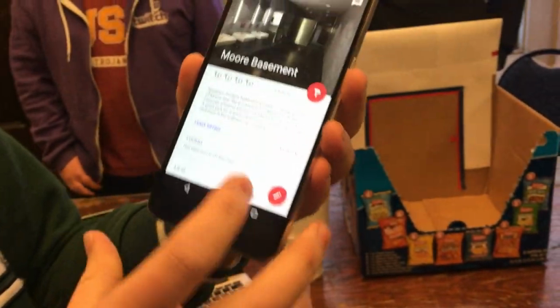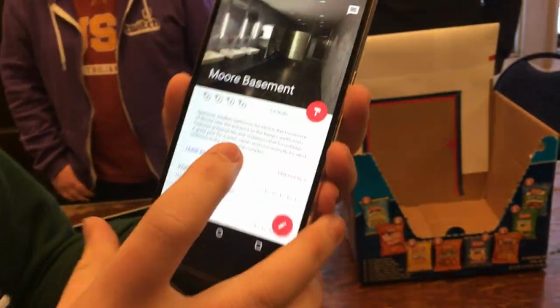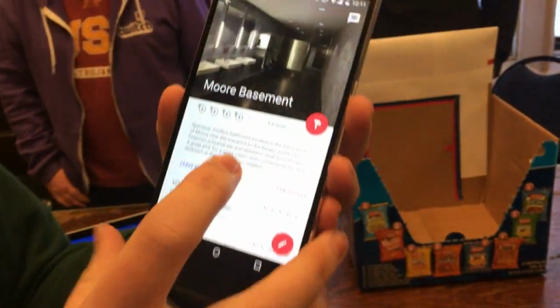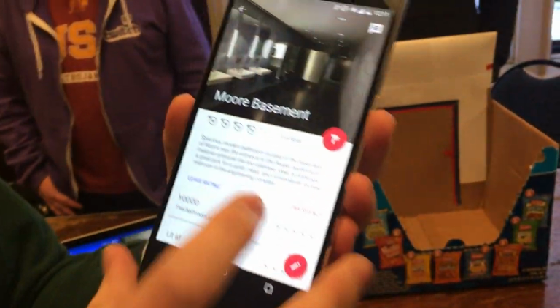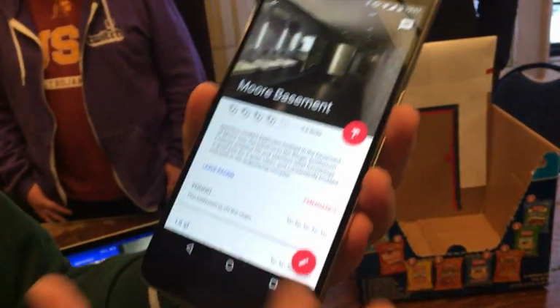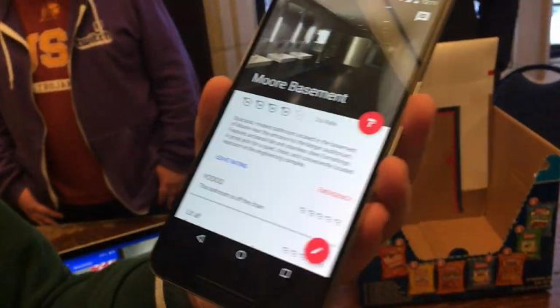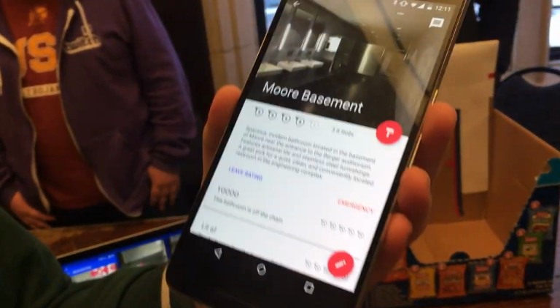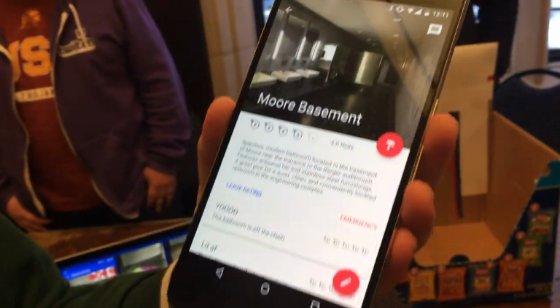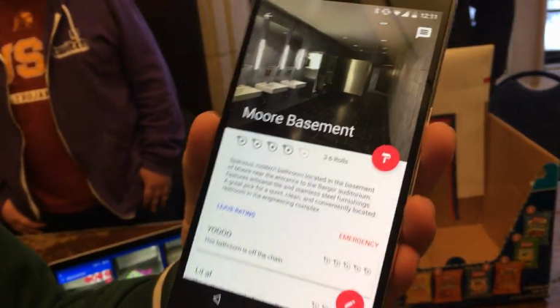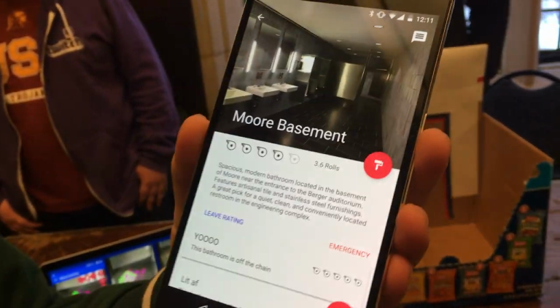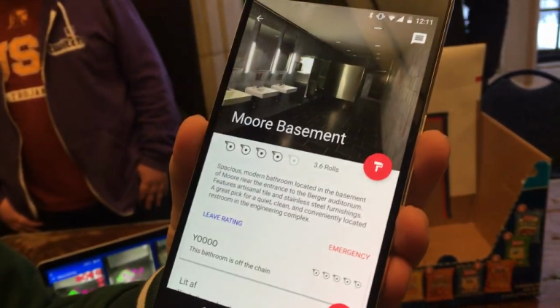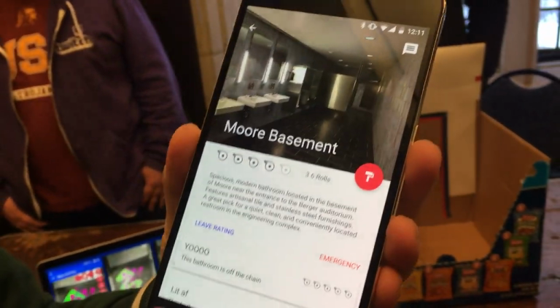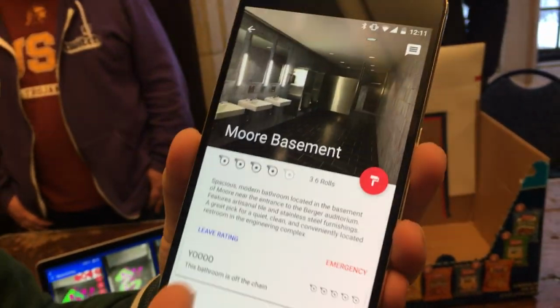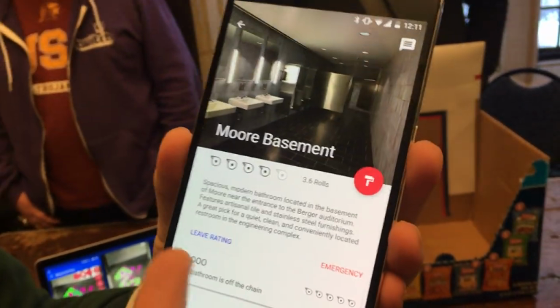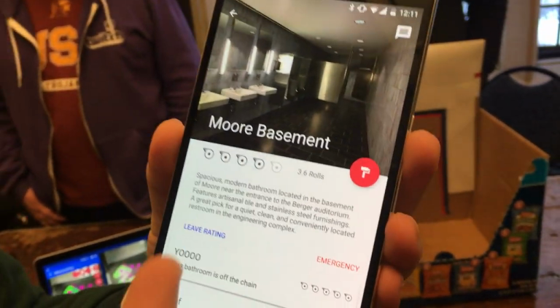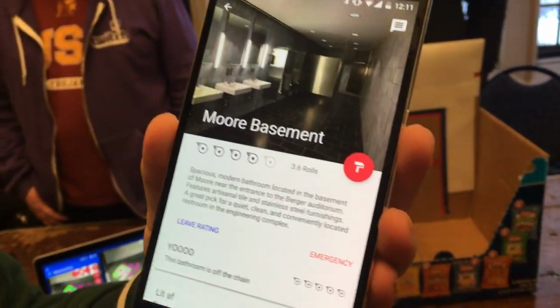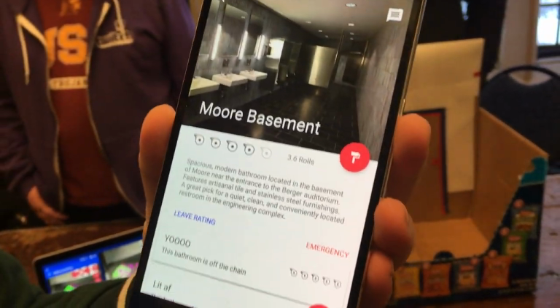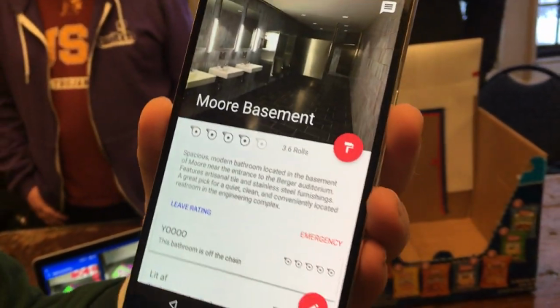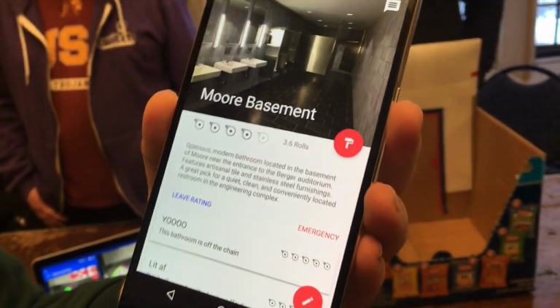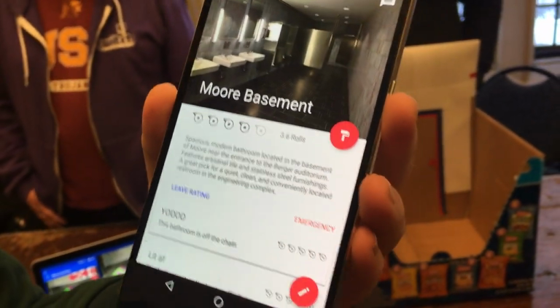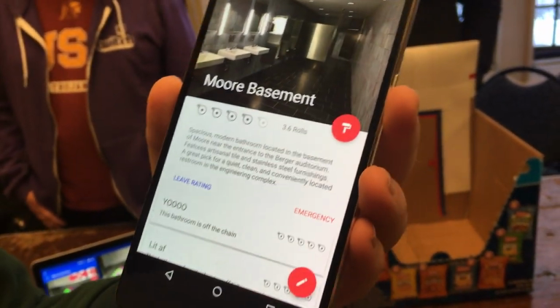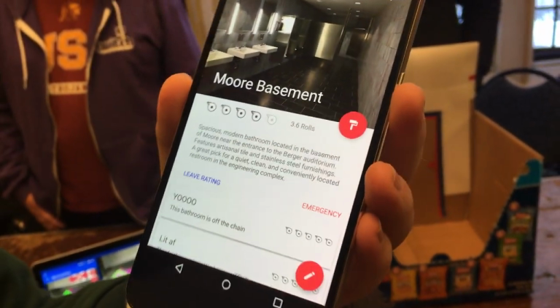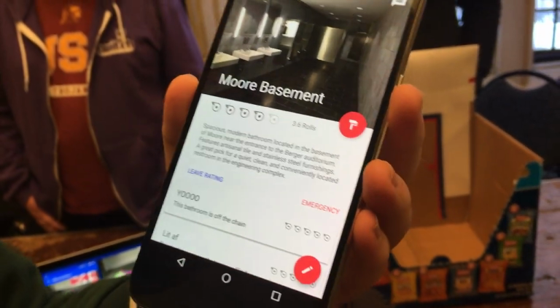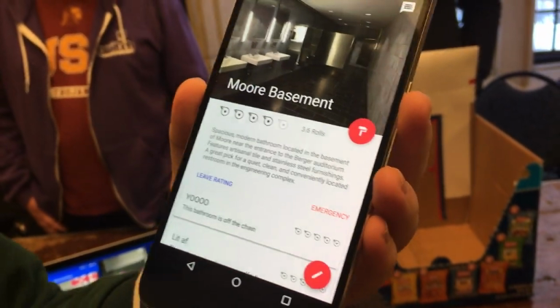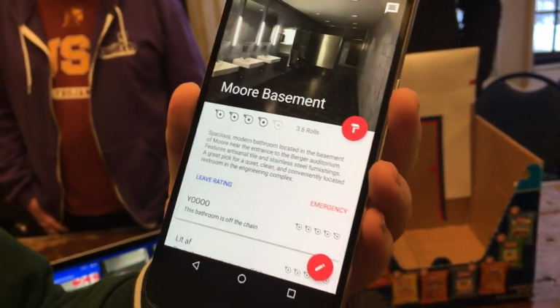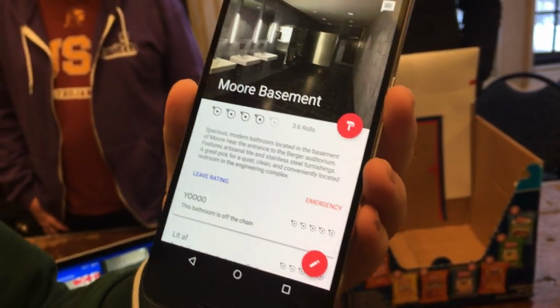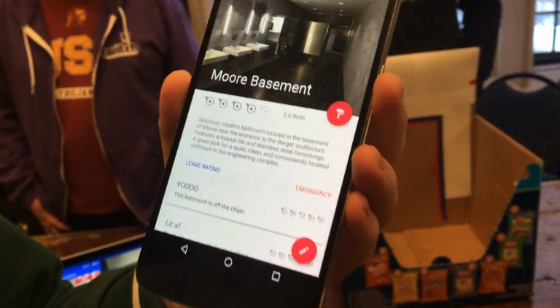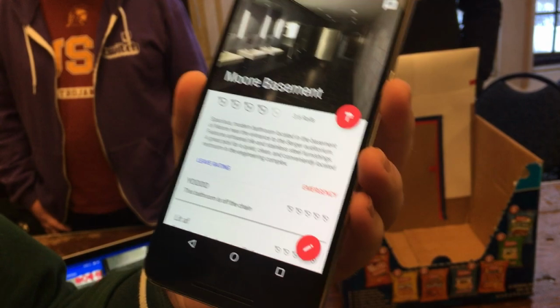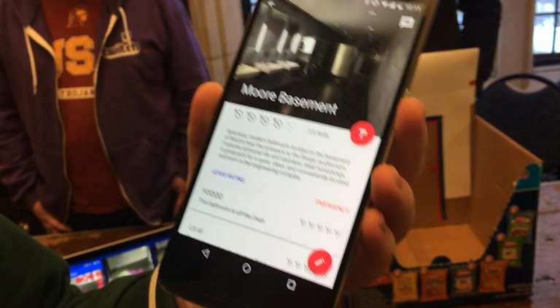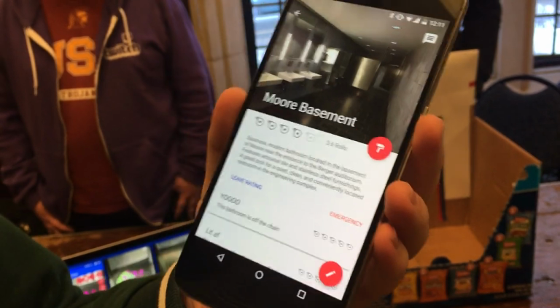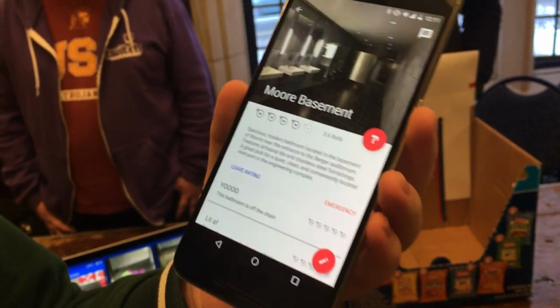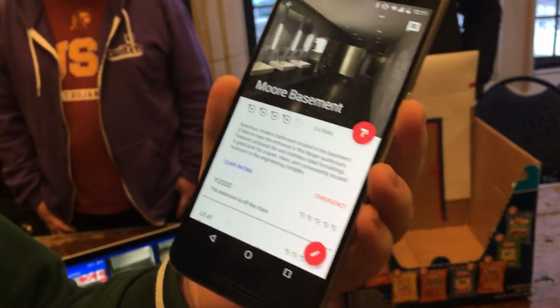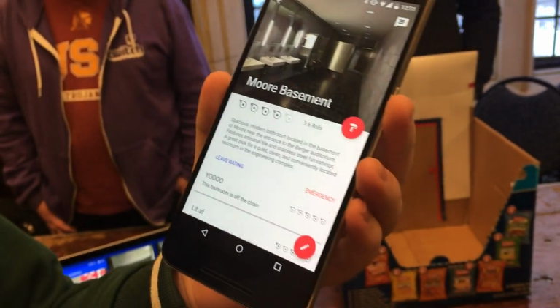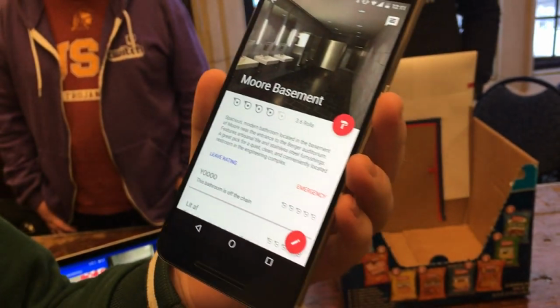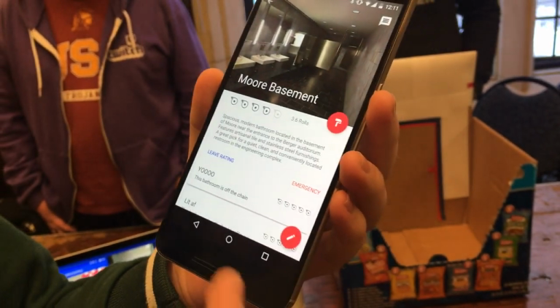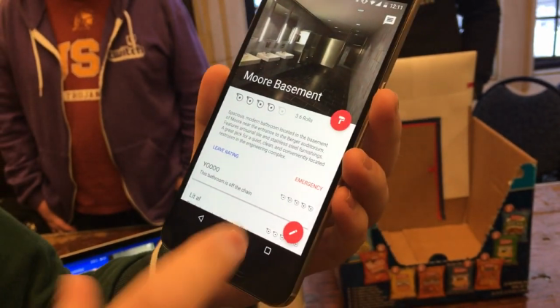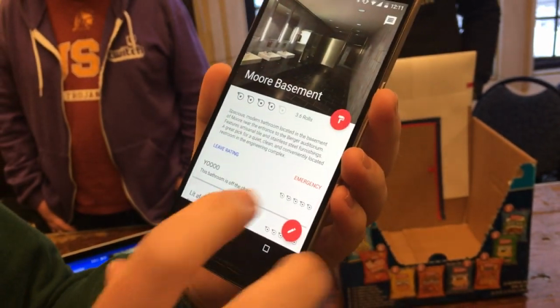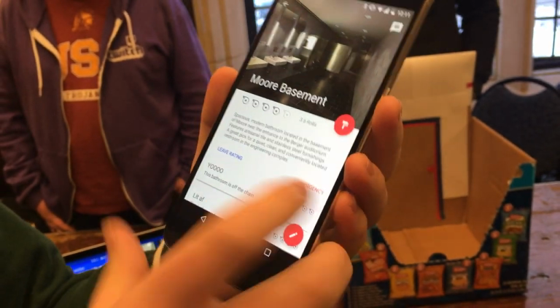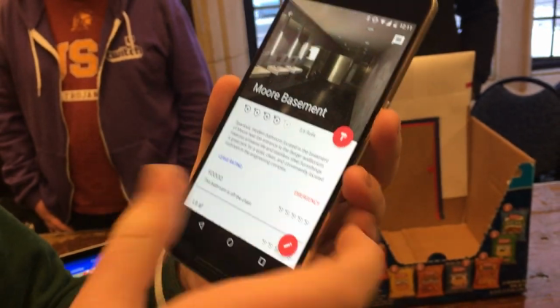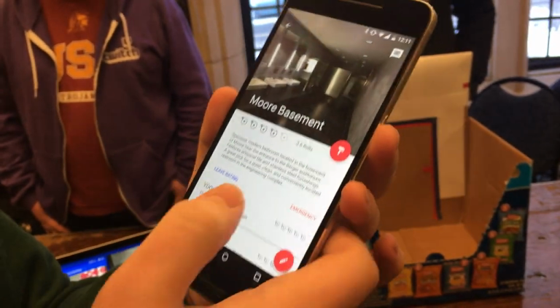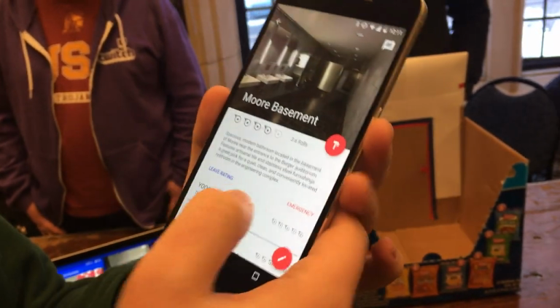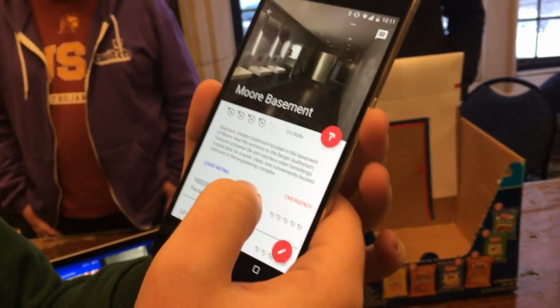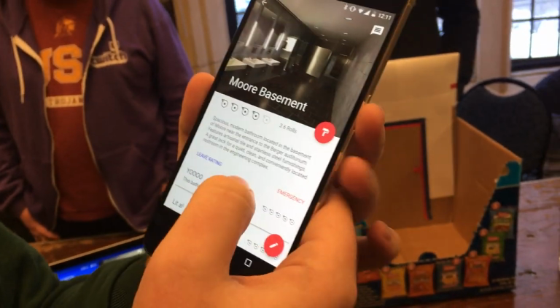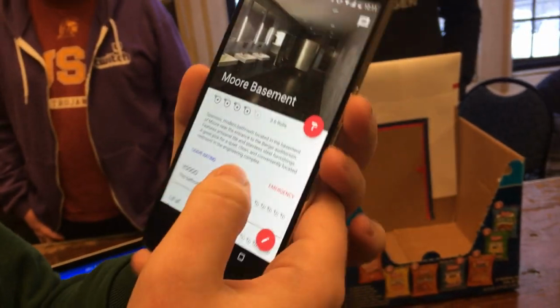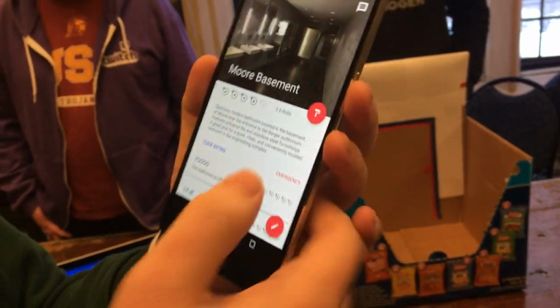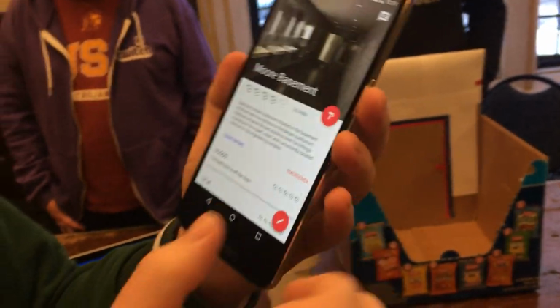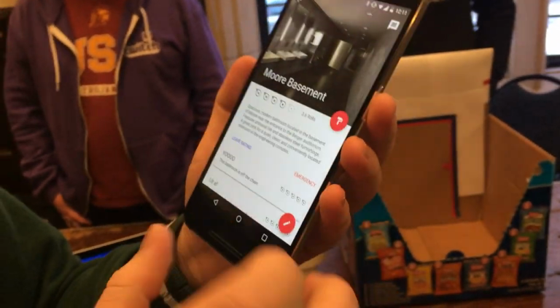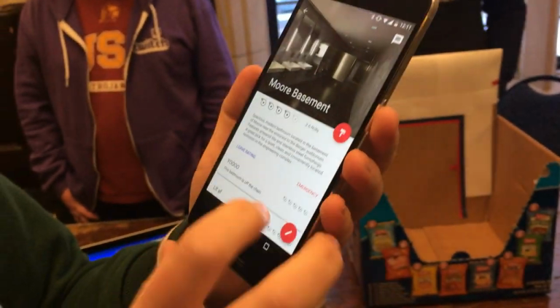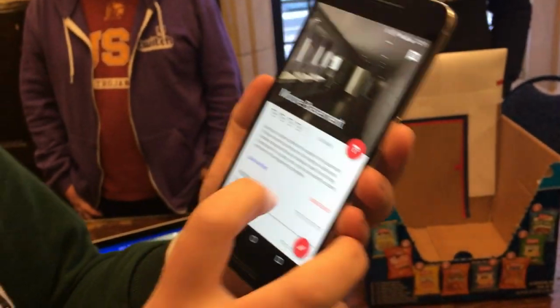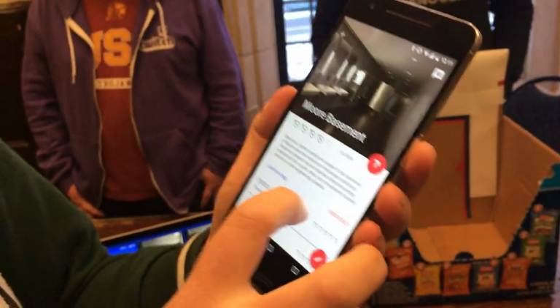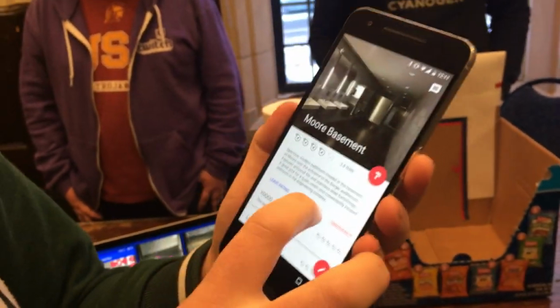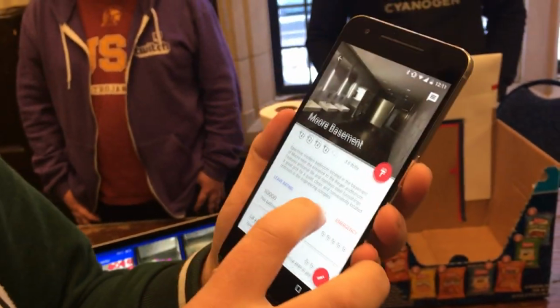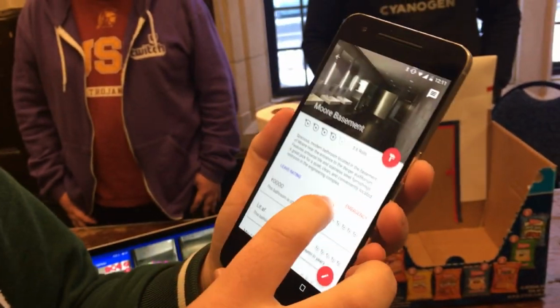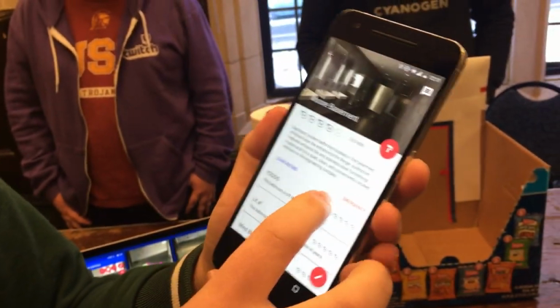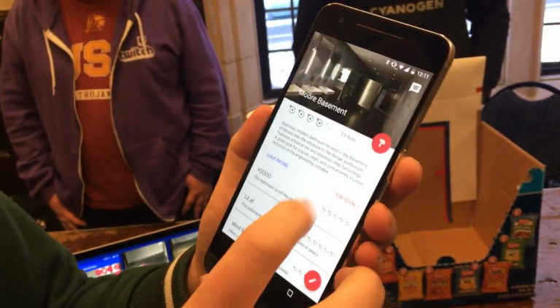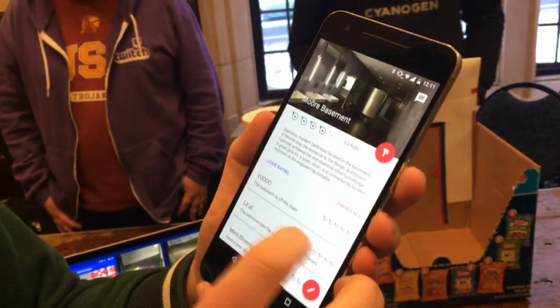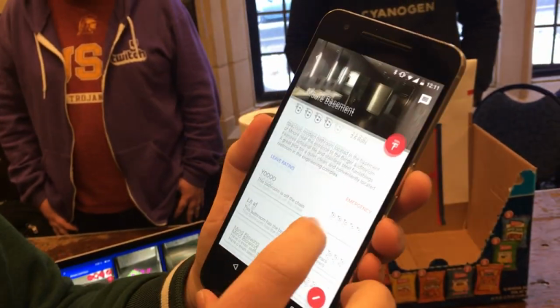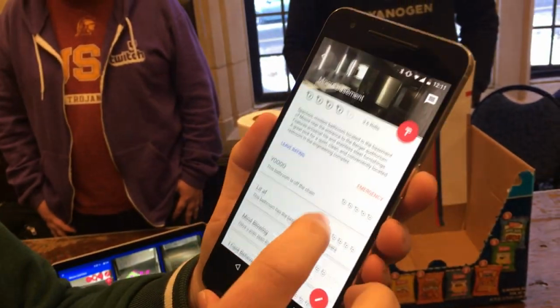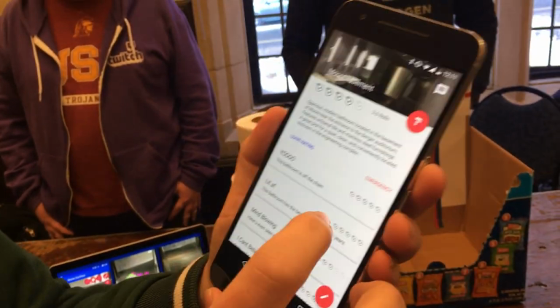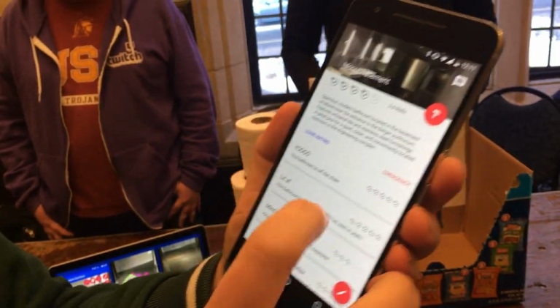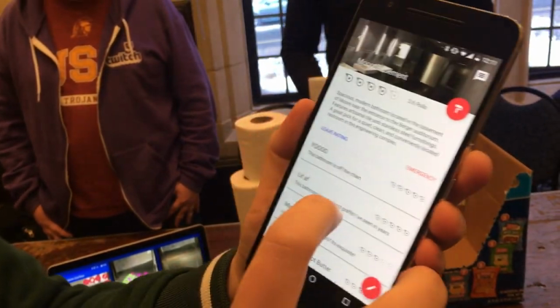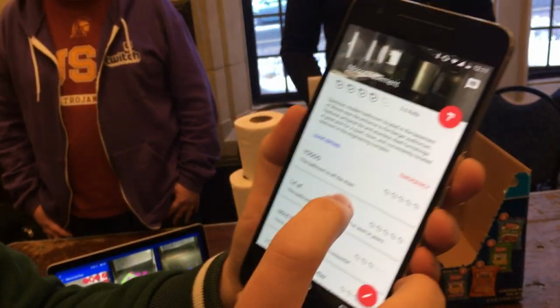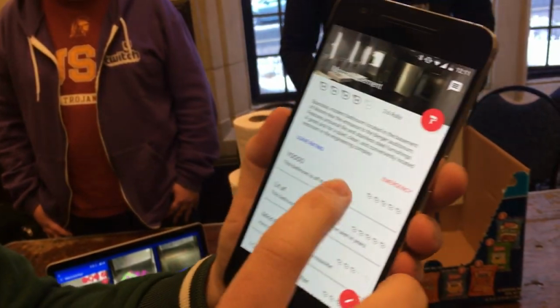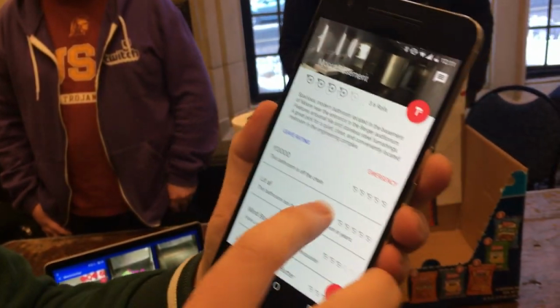I can click on it and read reviews. Spacious modern bathroom, artisanal tile — so I can see the reviews.